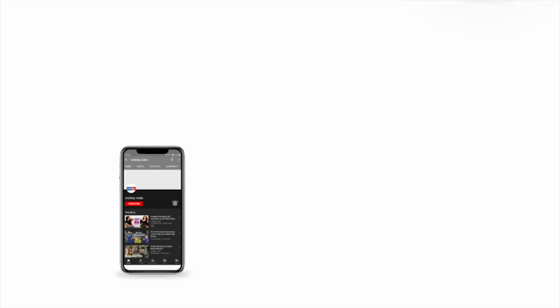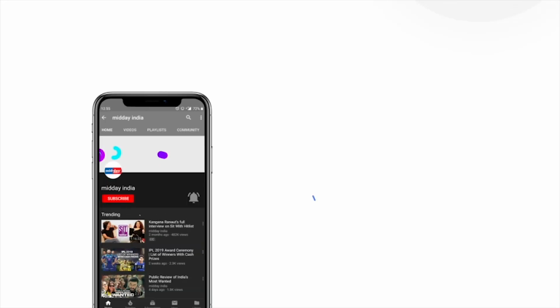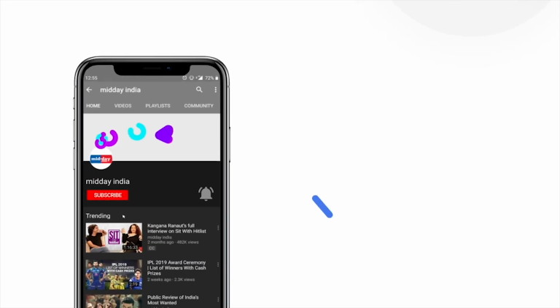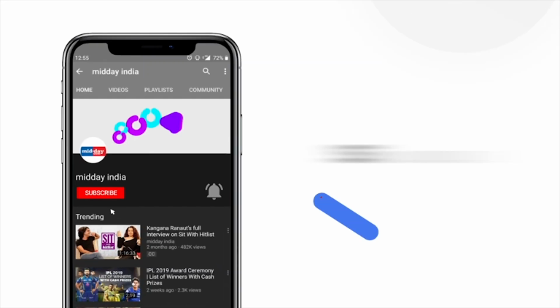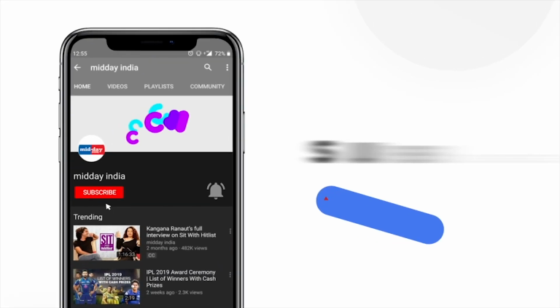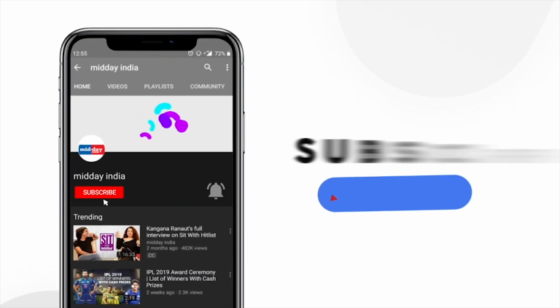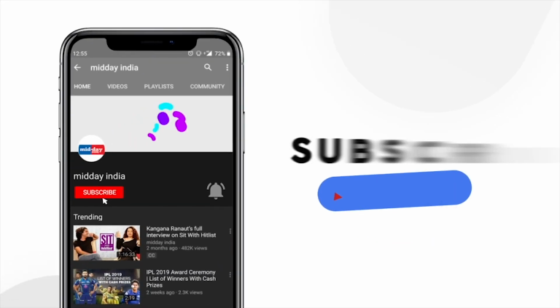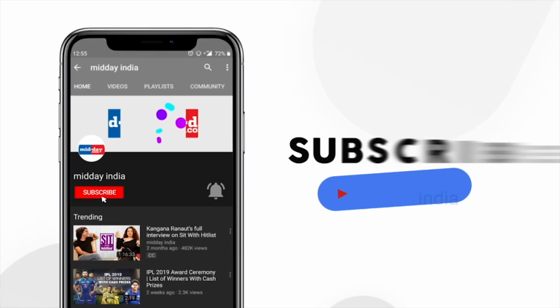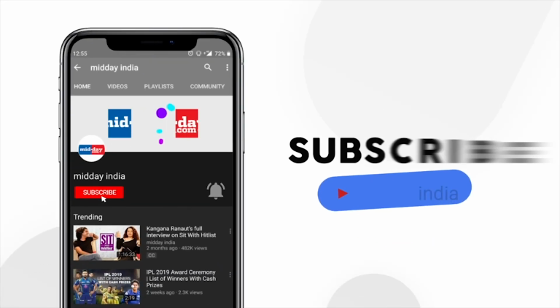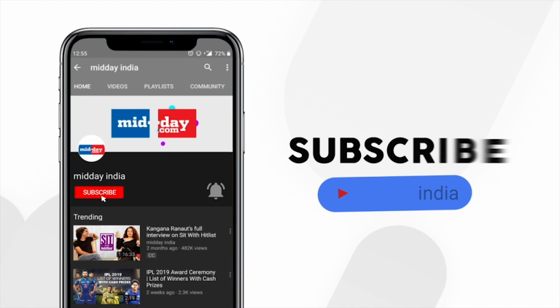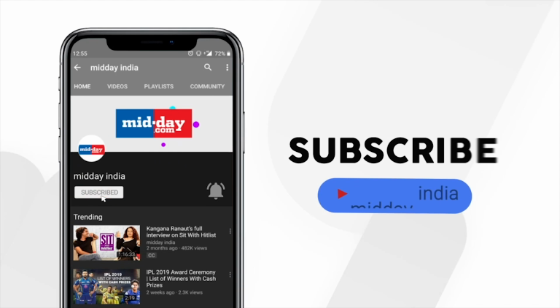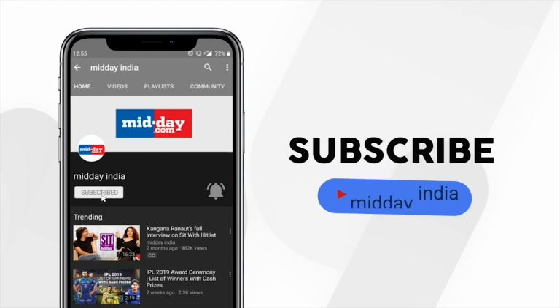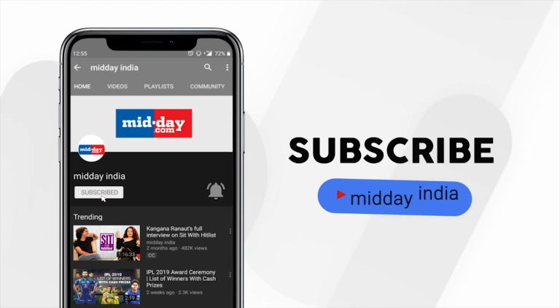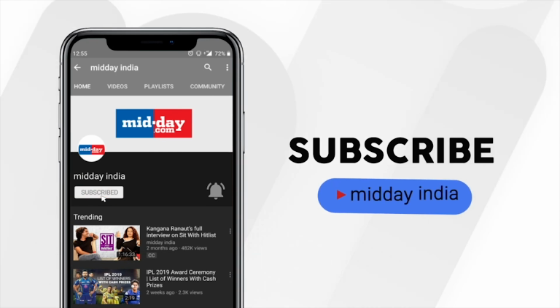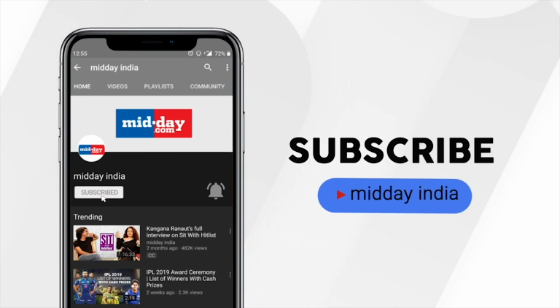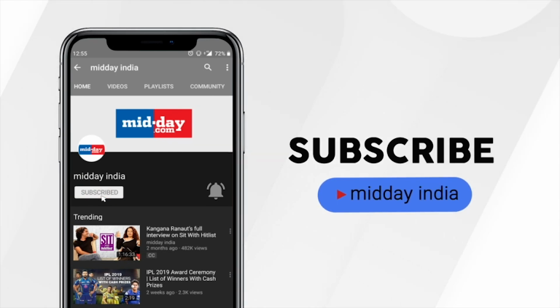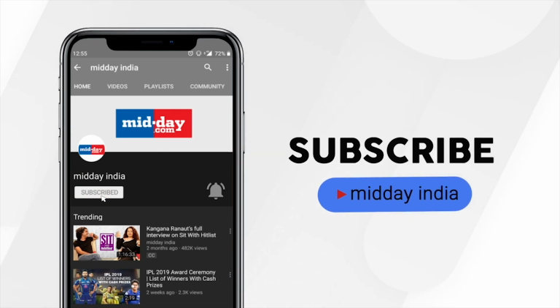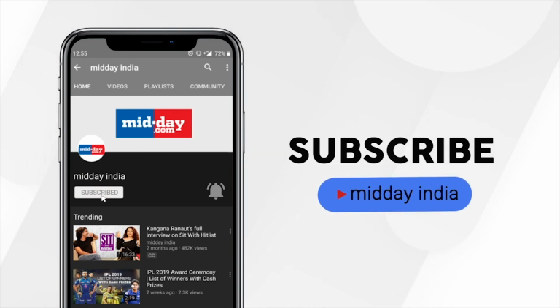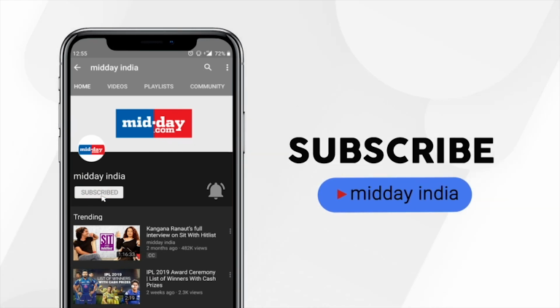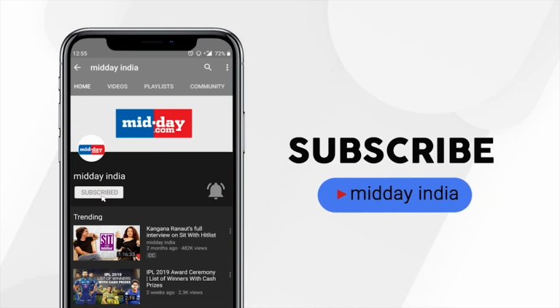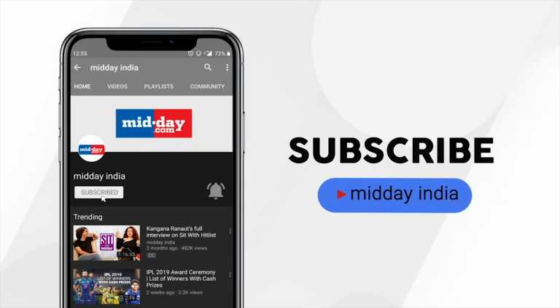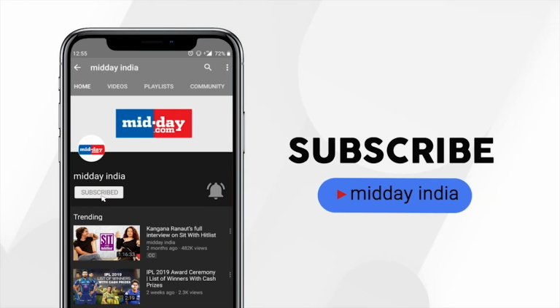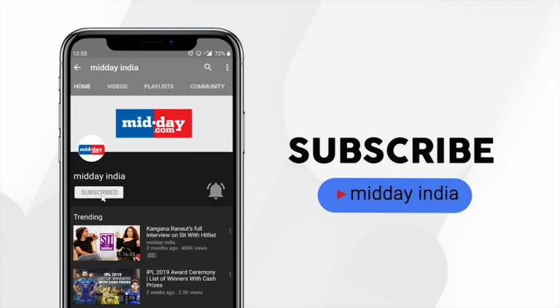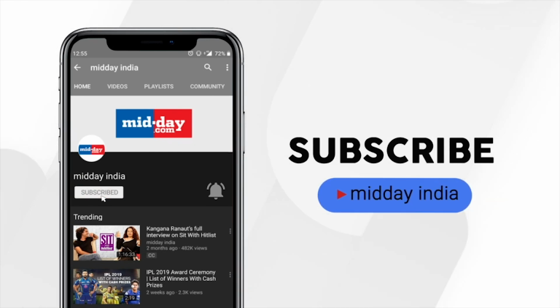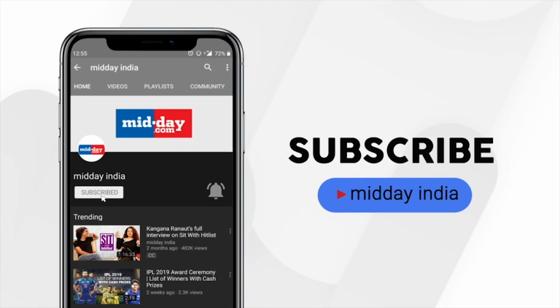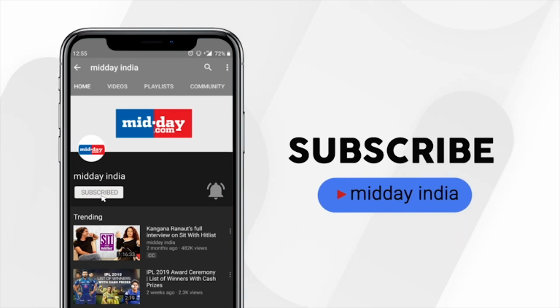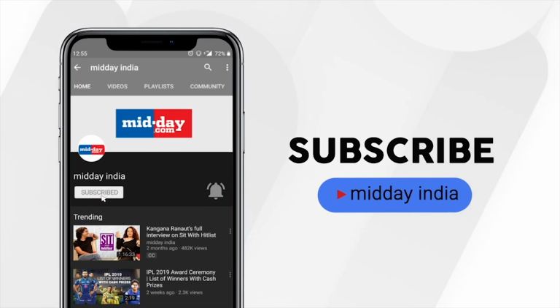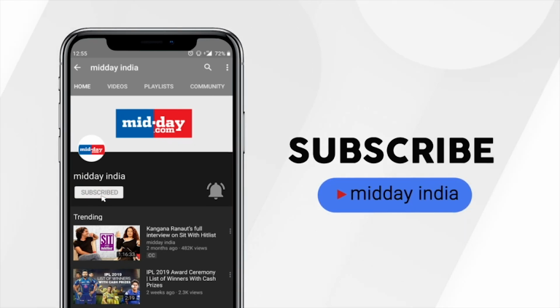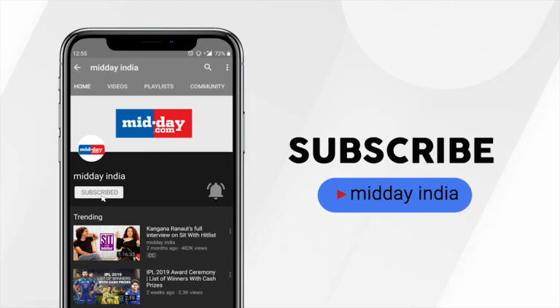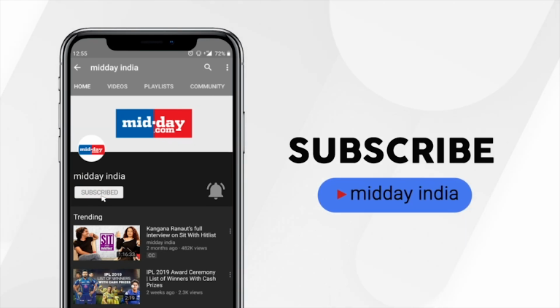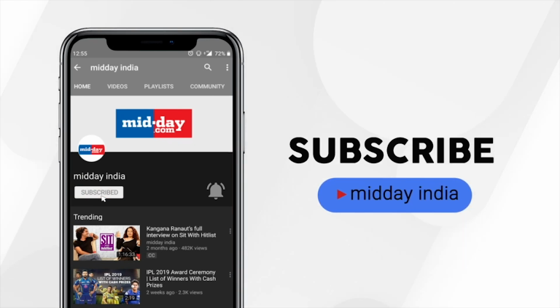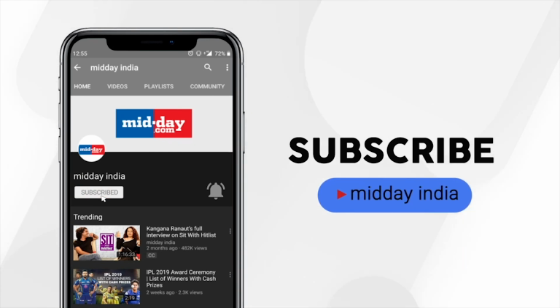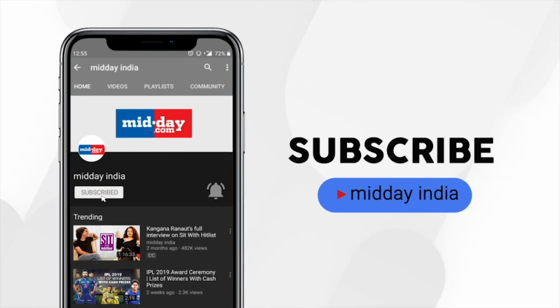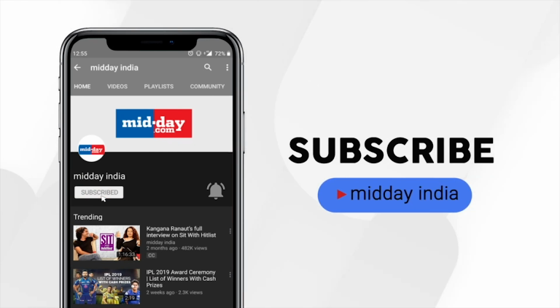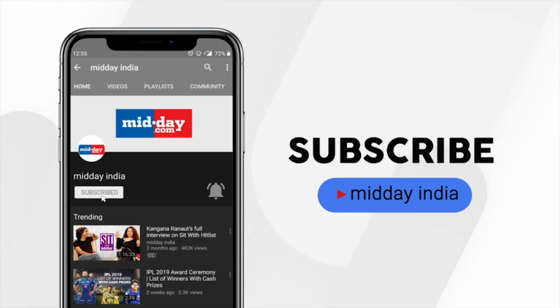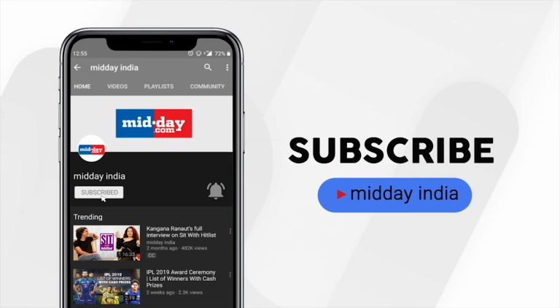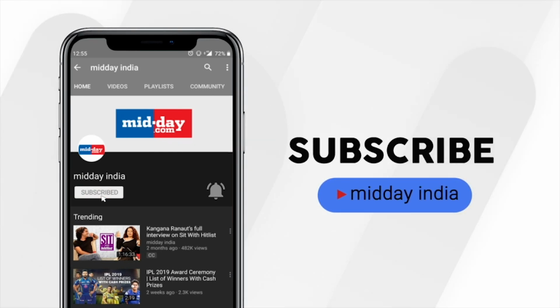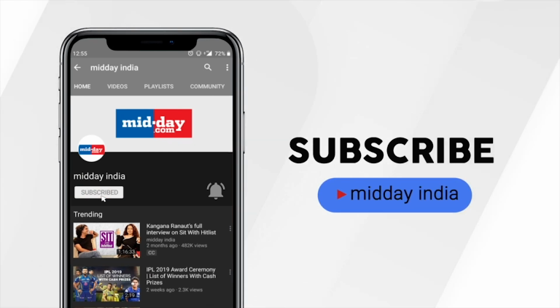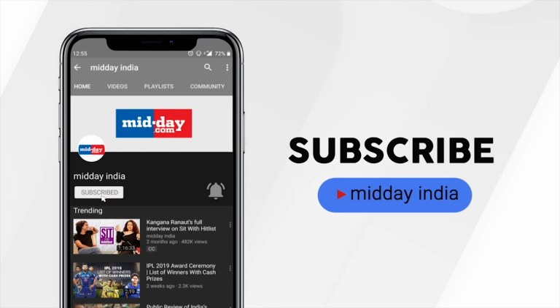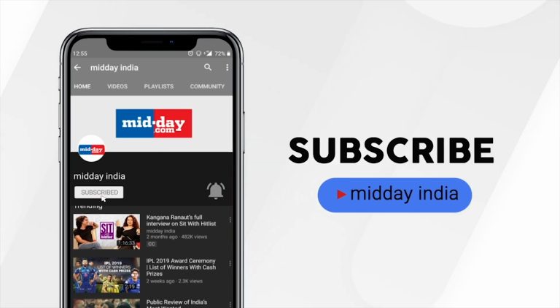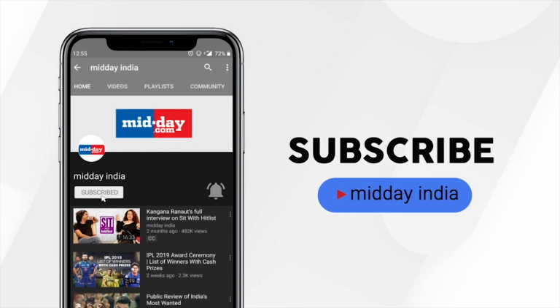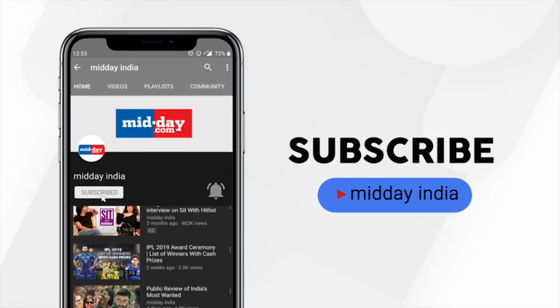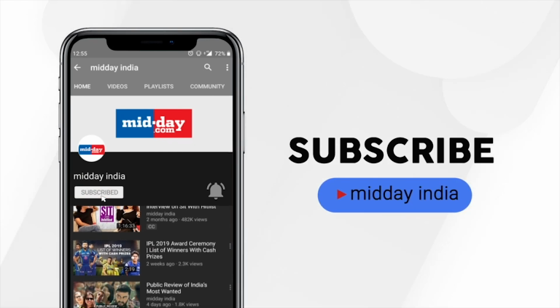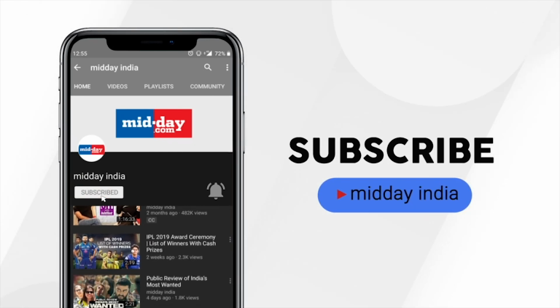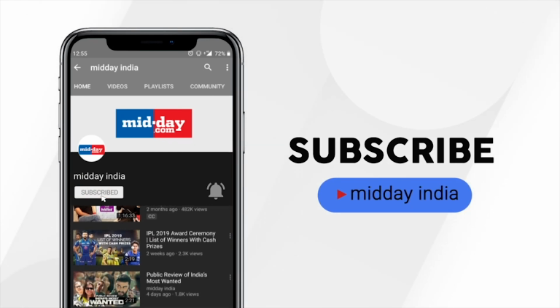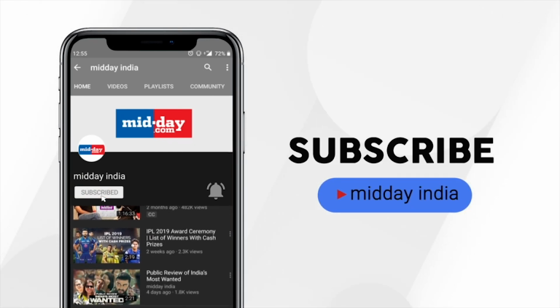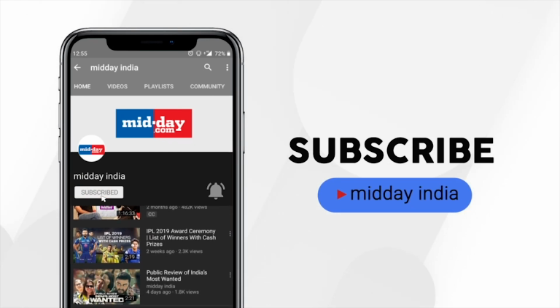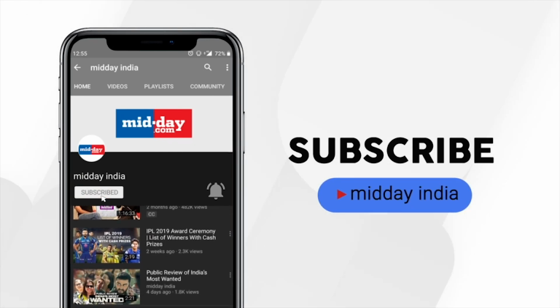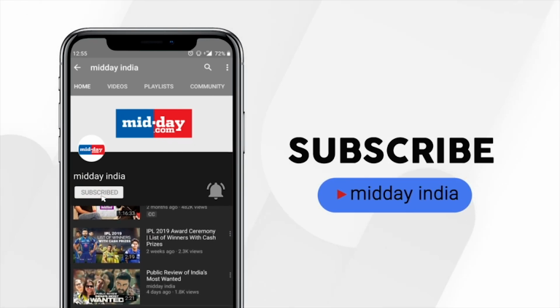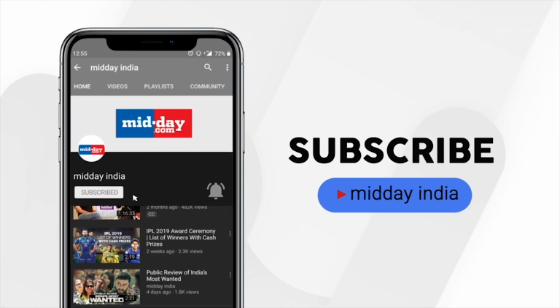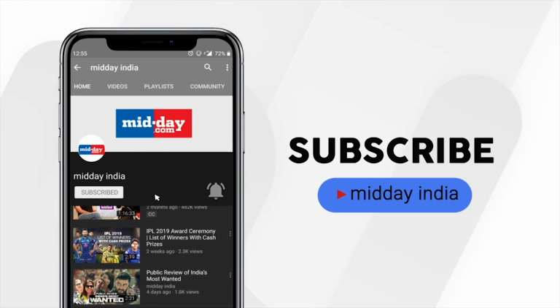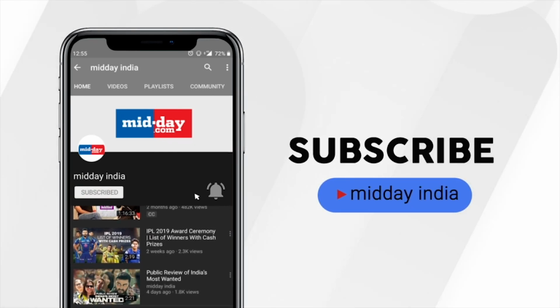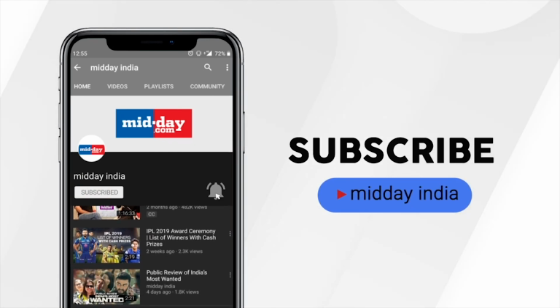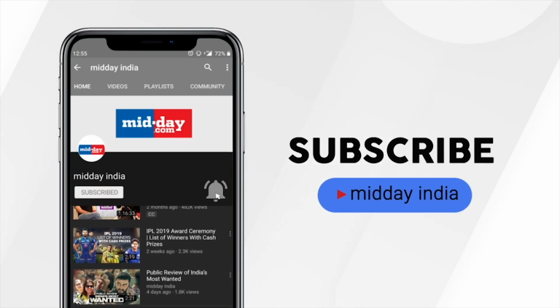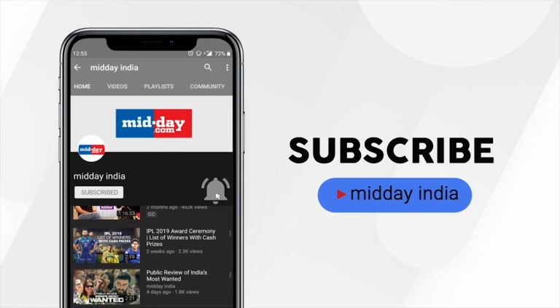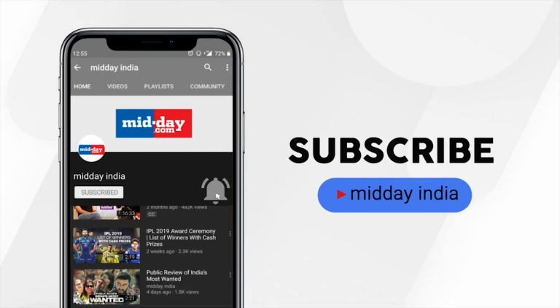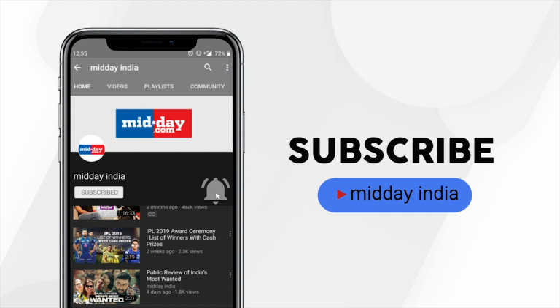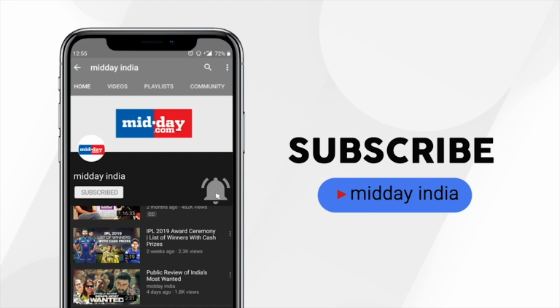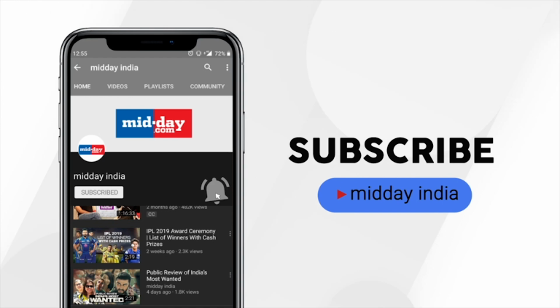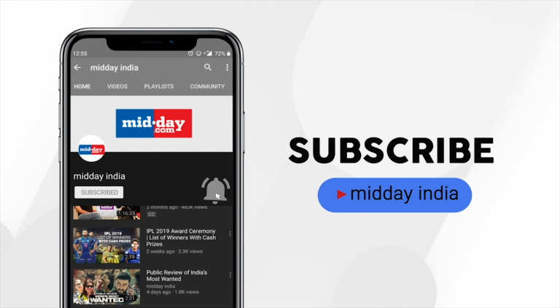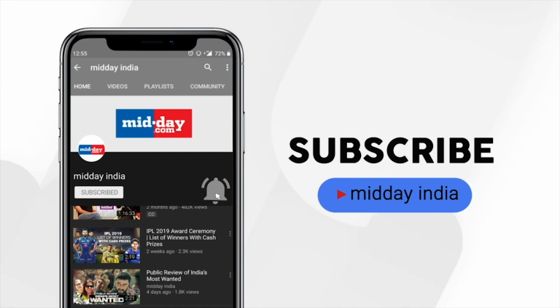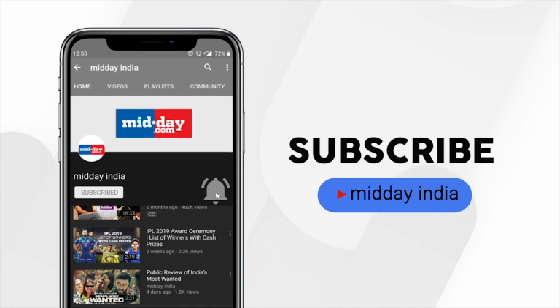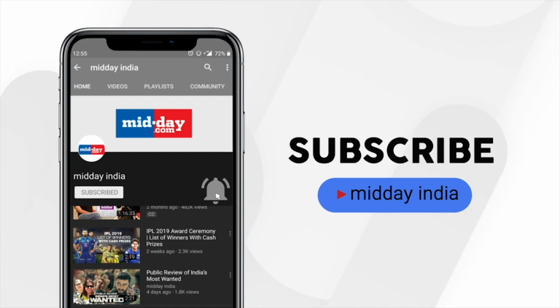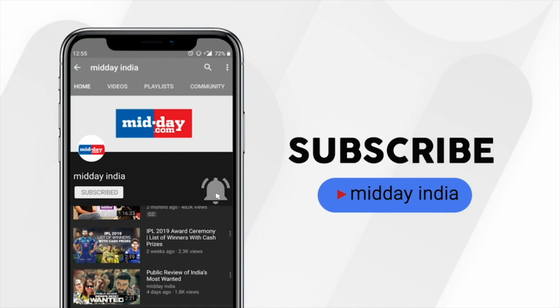Subscribe to Midday India and get direct notifications on all our videos by clicking on the bell icon.